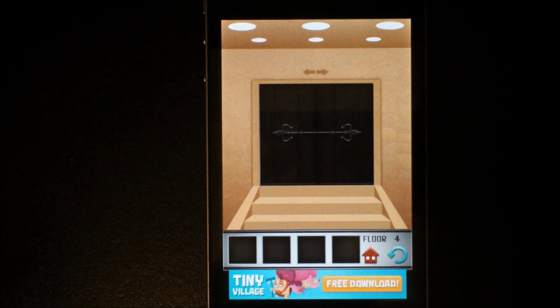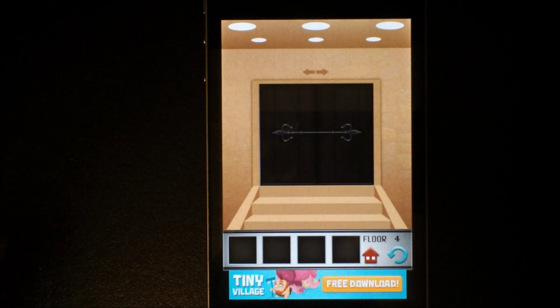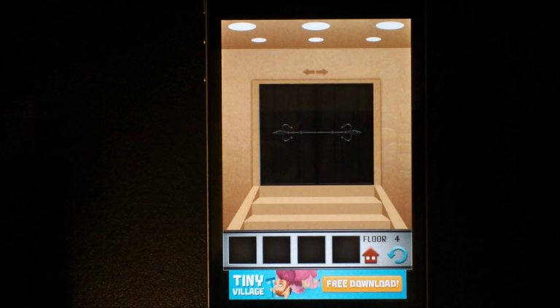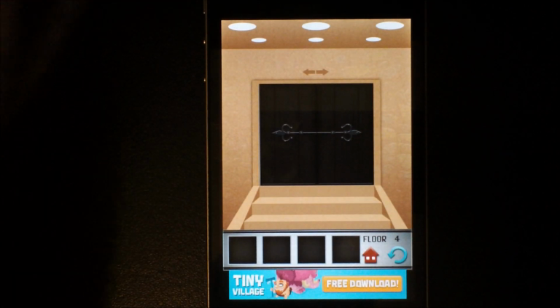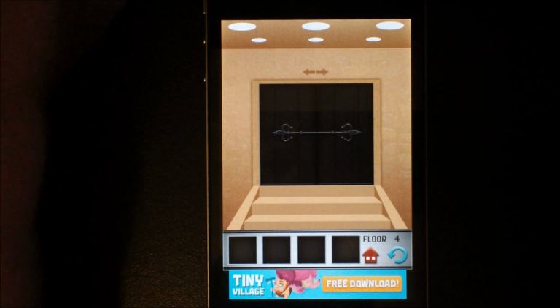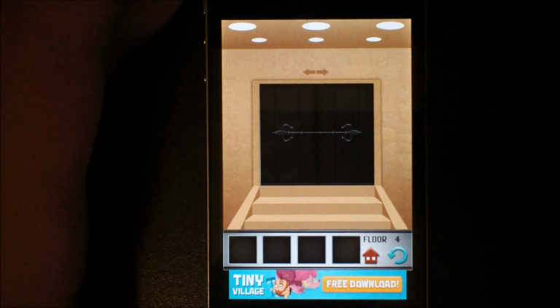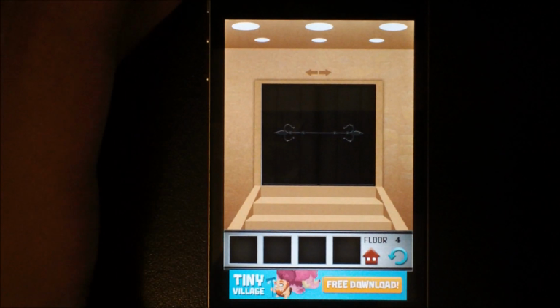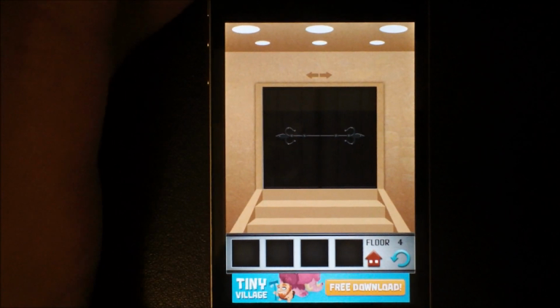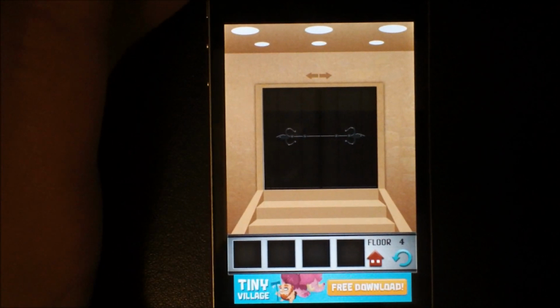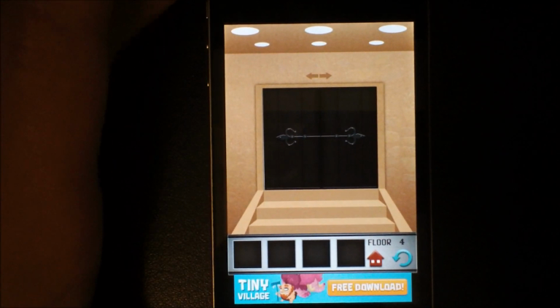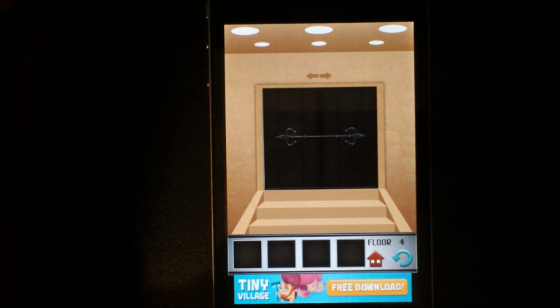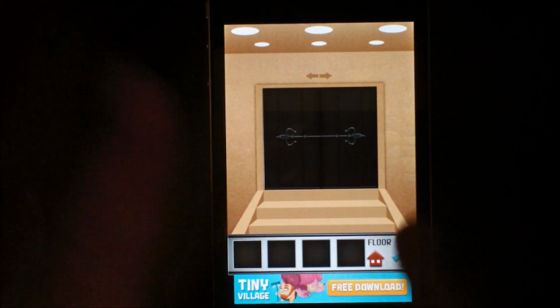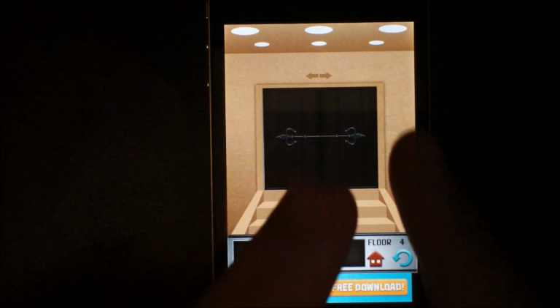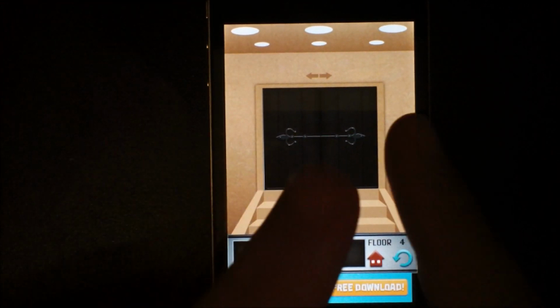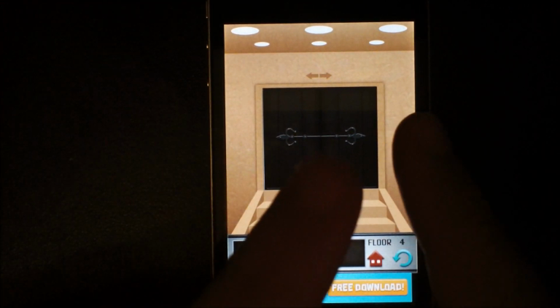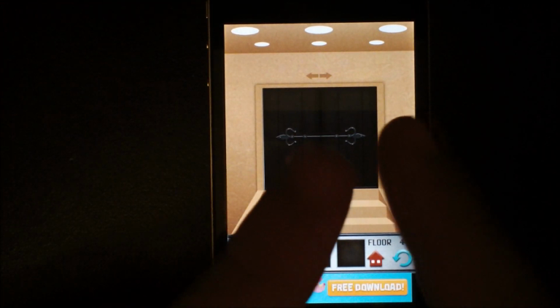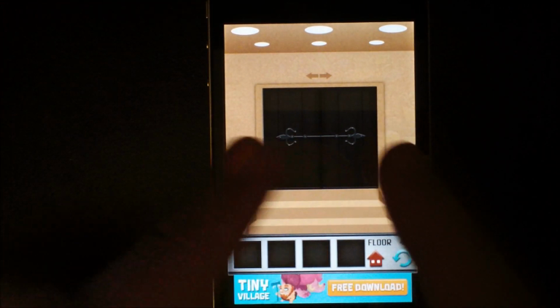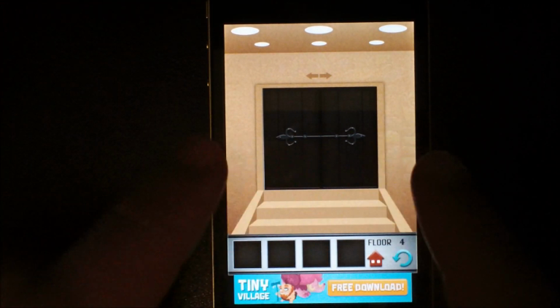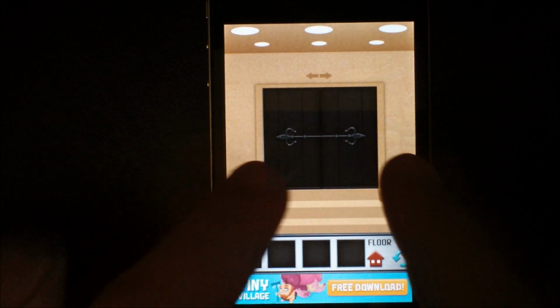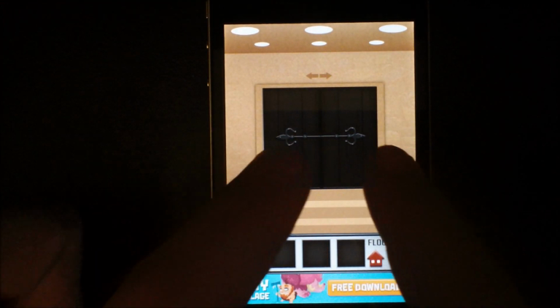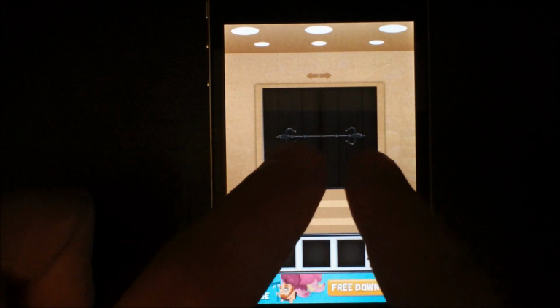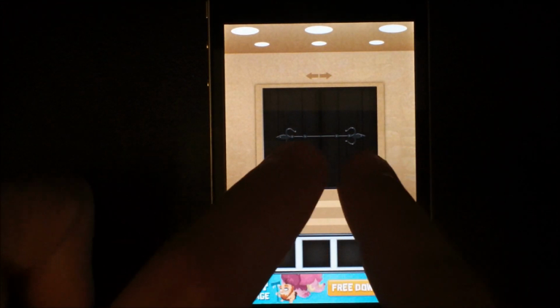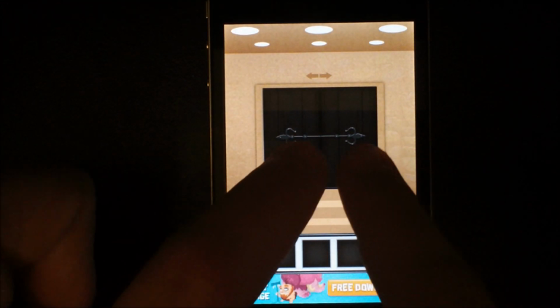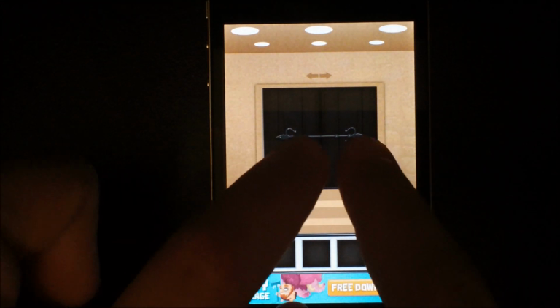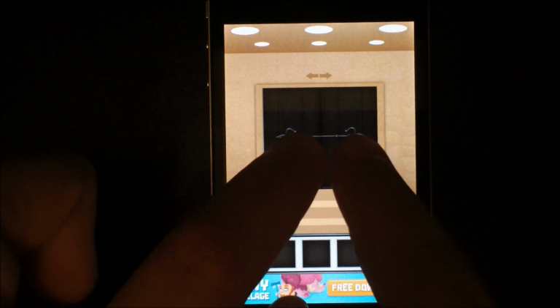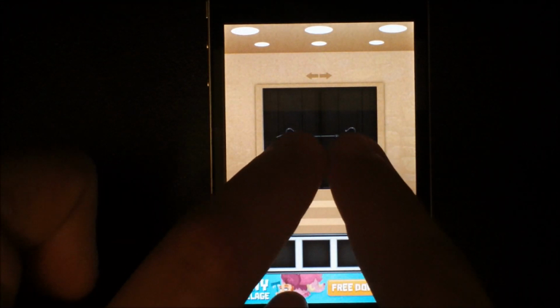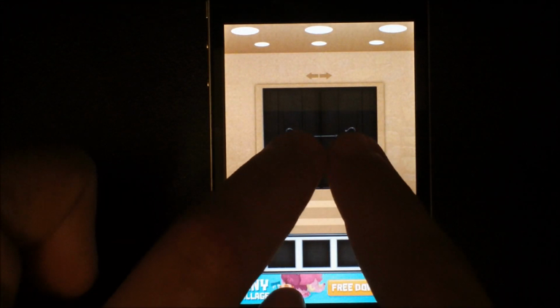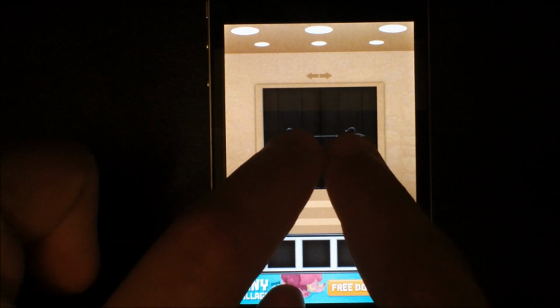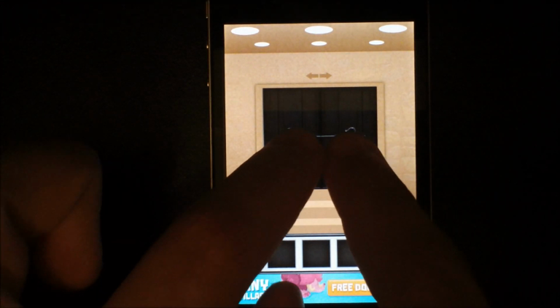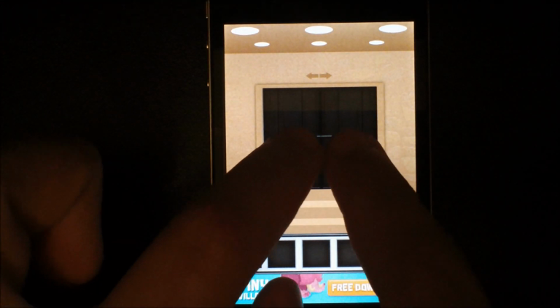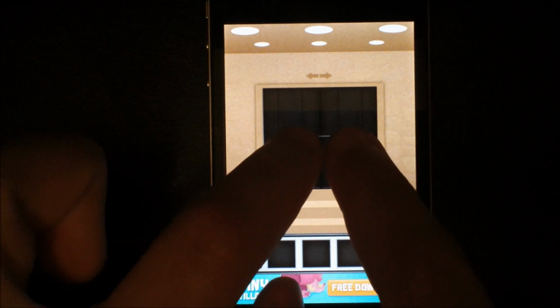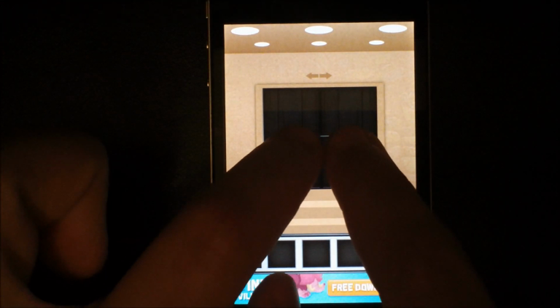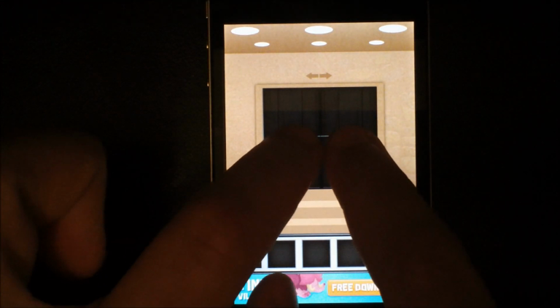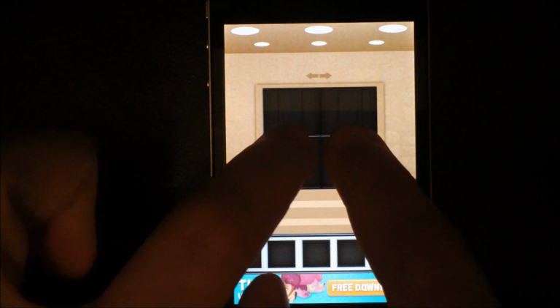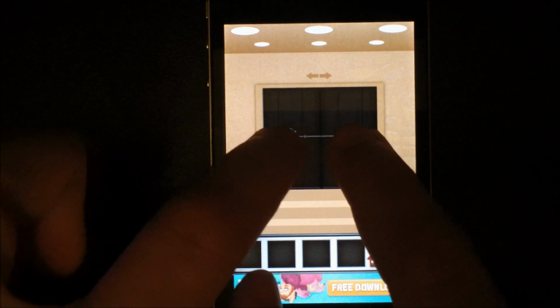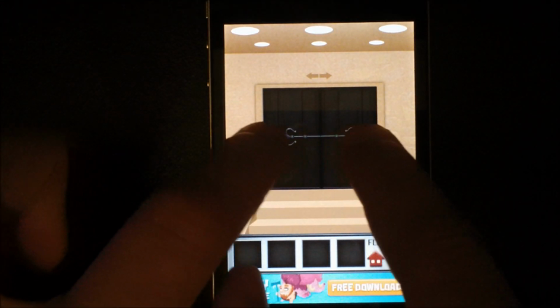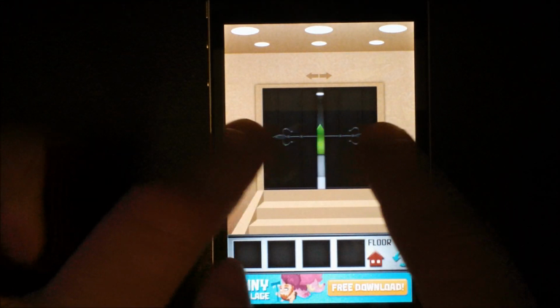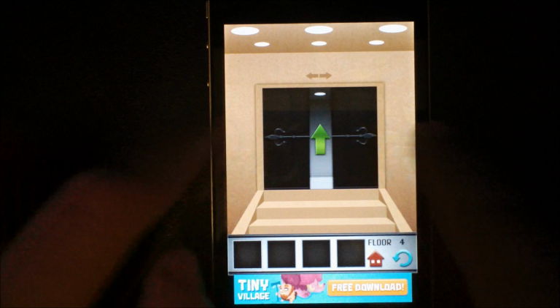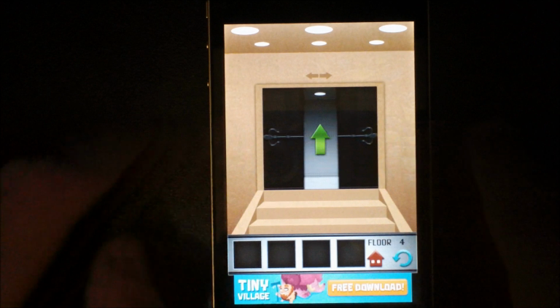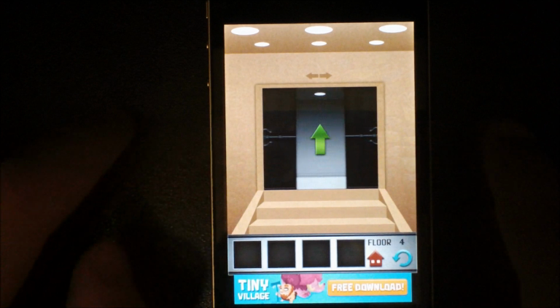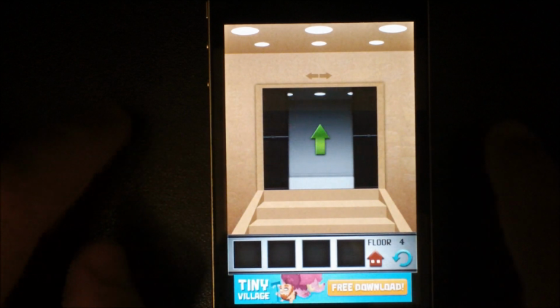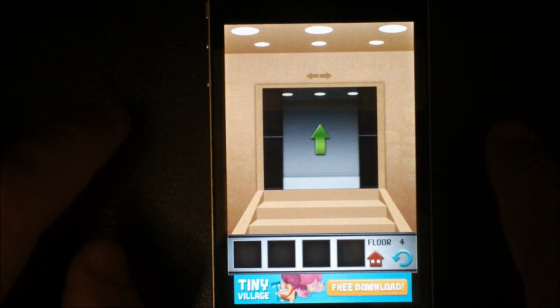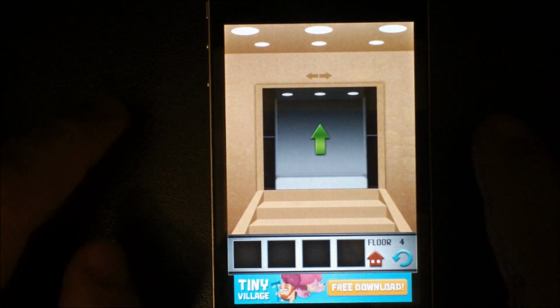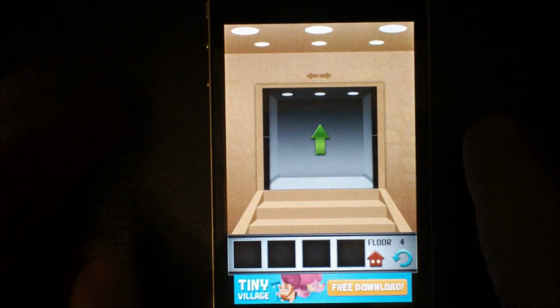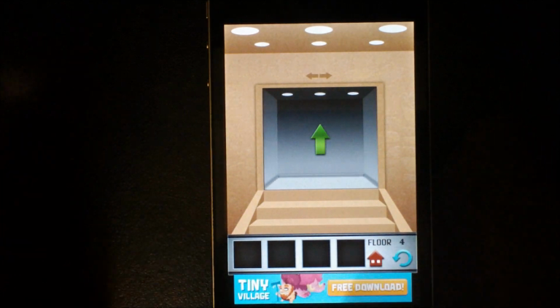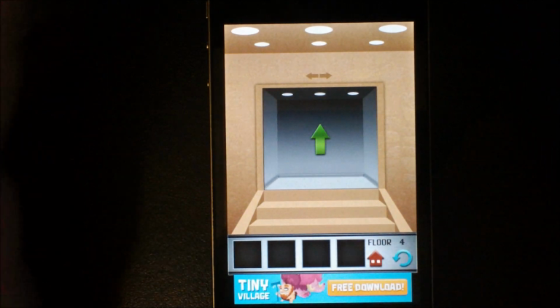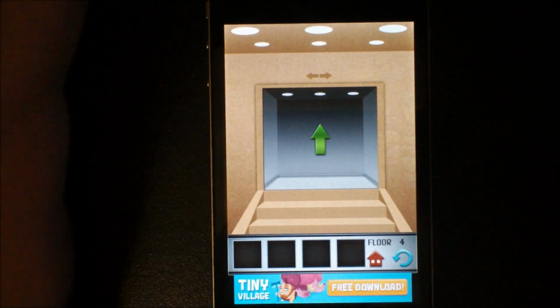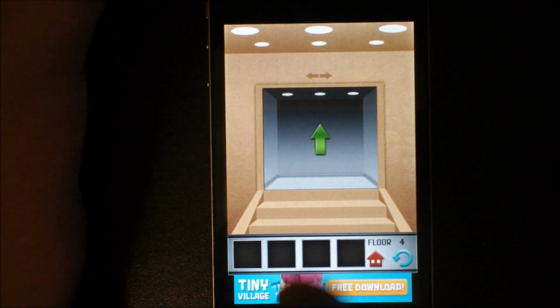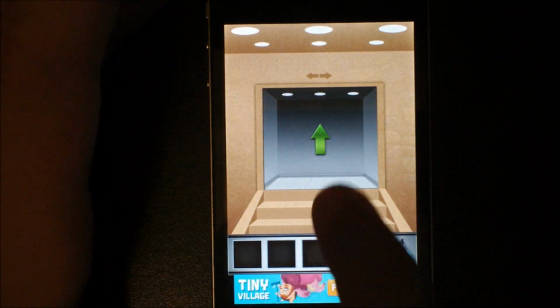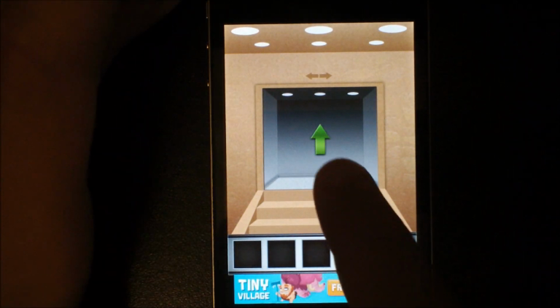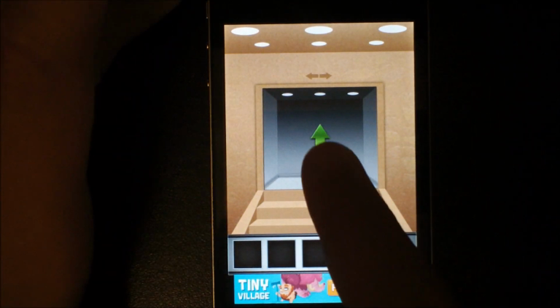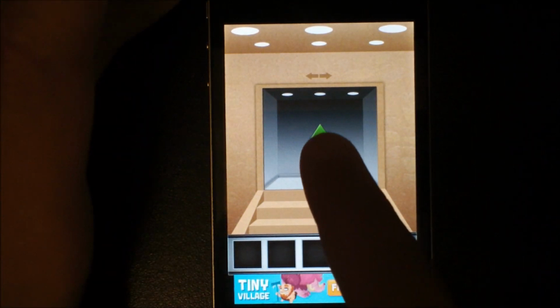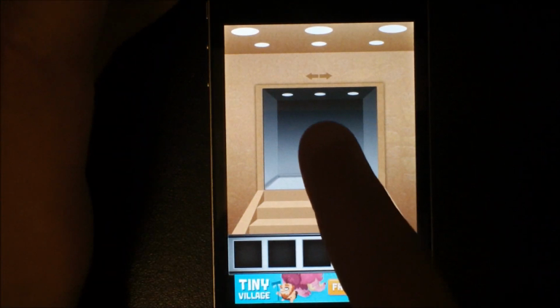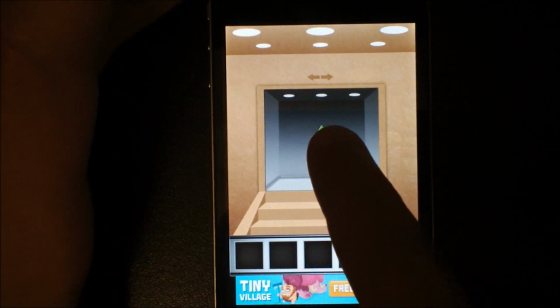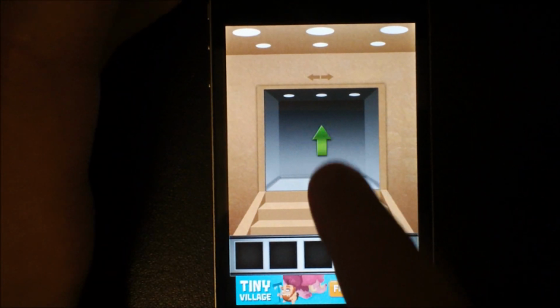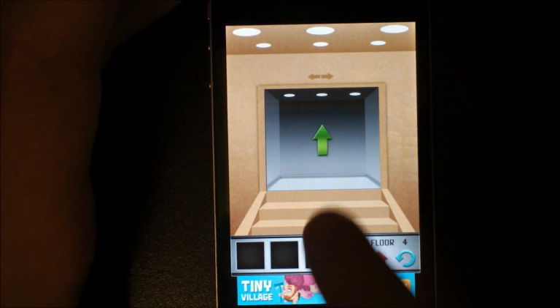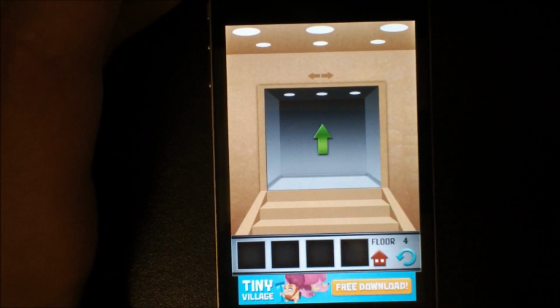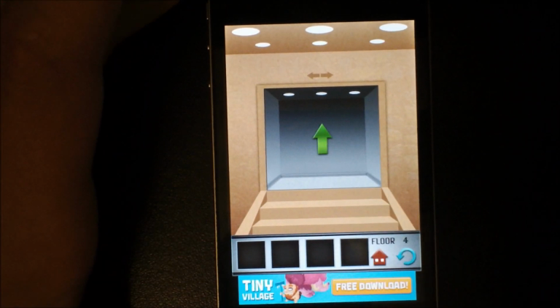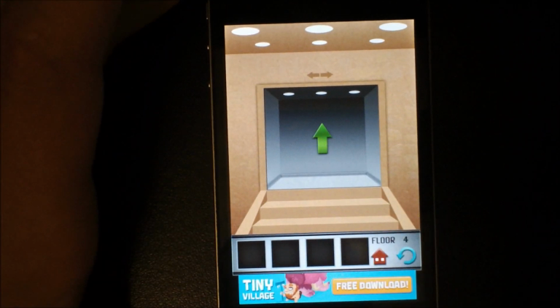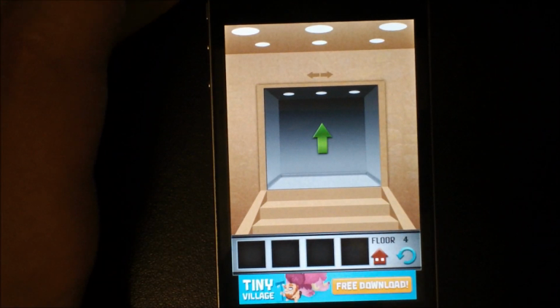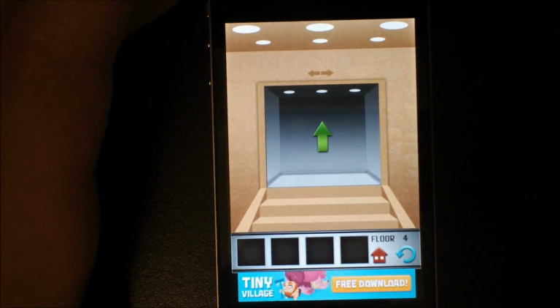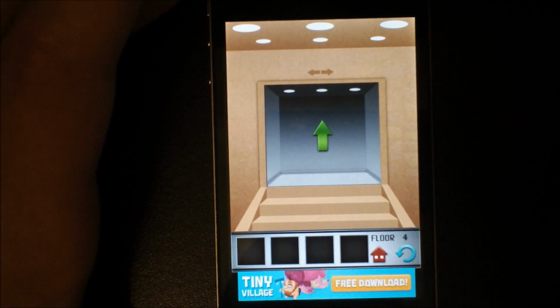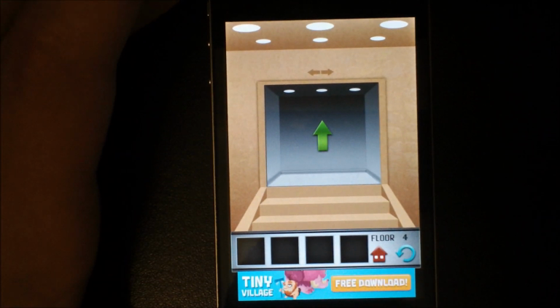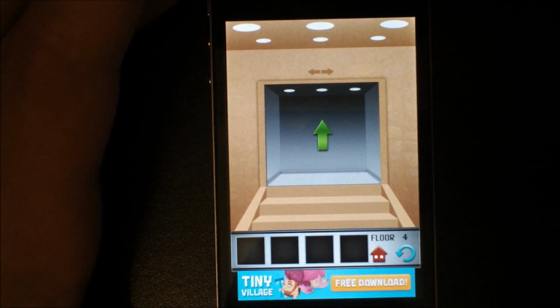Floor number four requires two fingers. So get your fingers placed right there and pry the doors open. That will take you to floor number five.